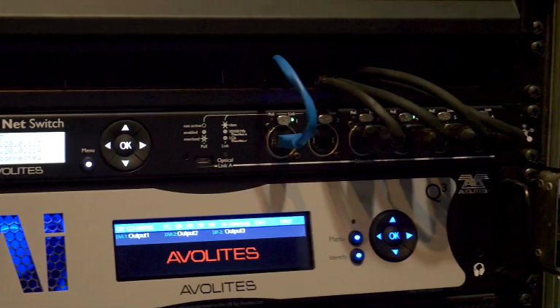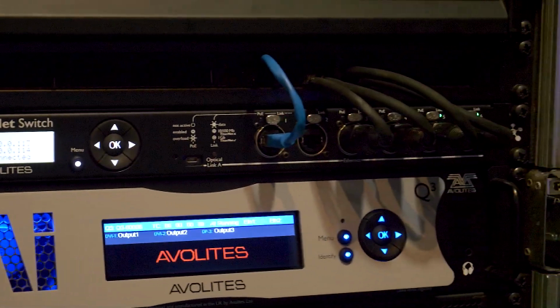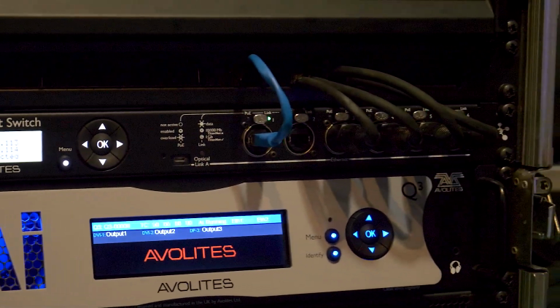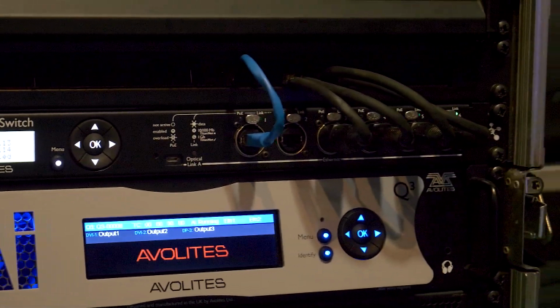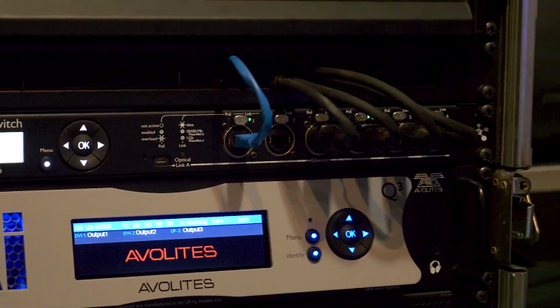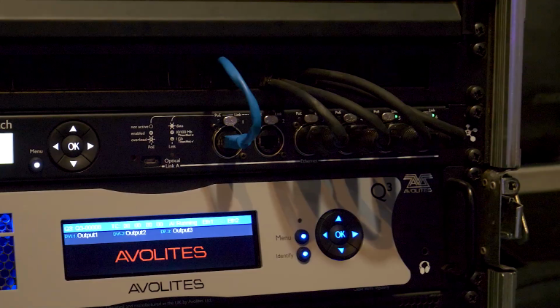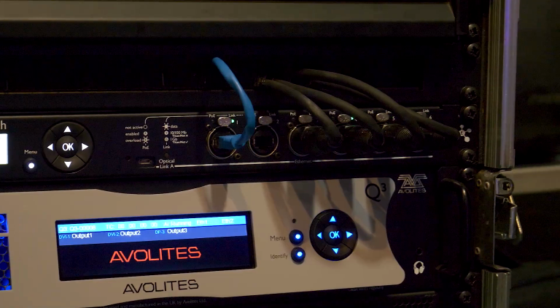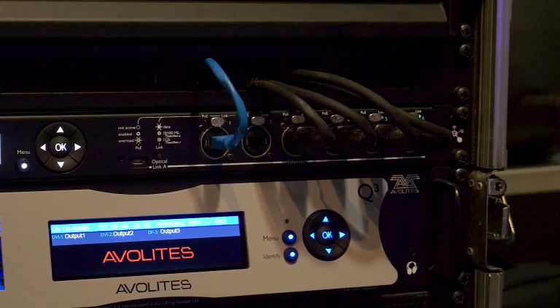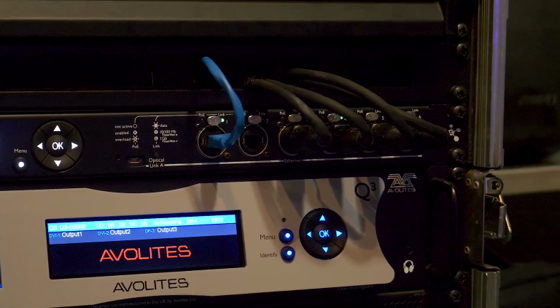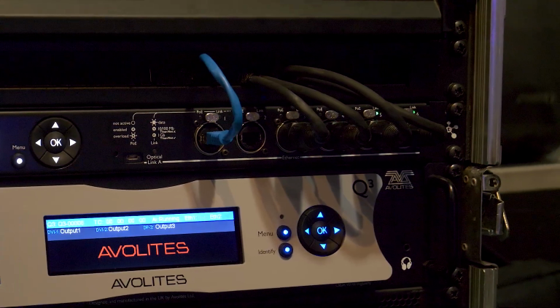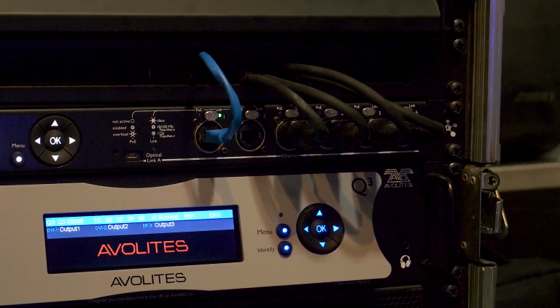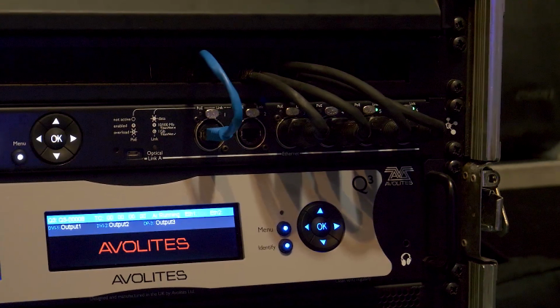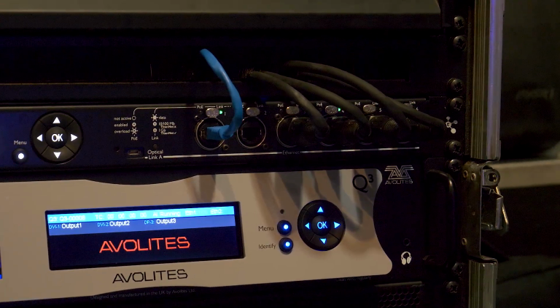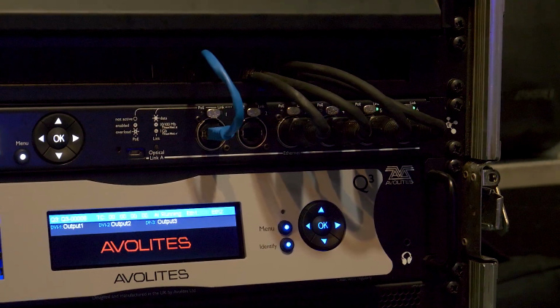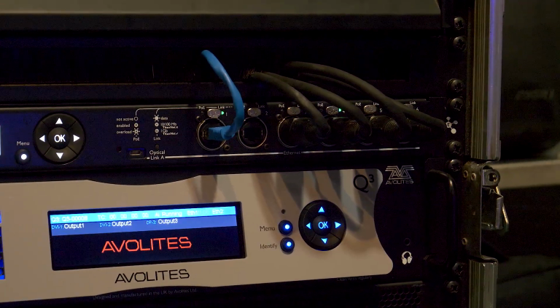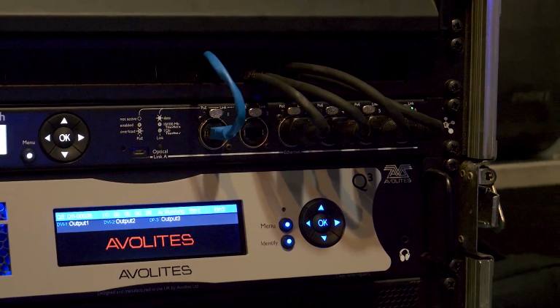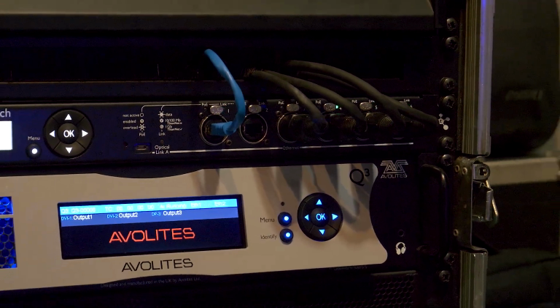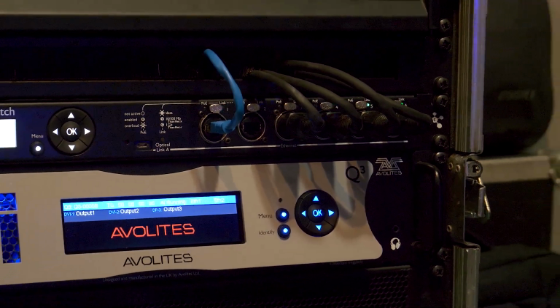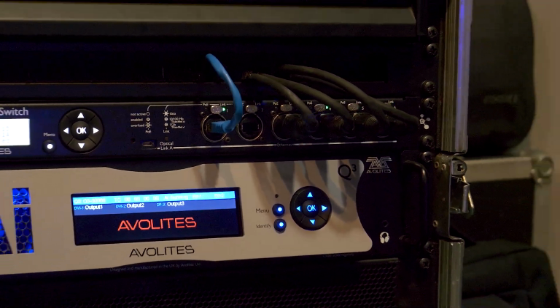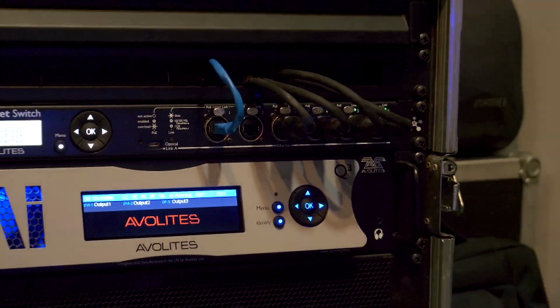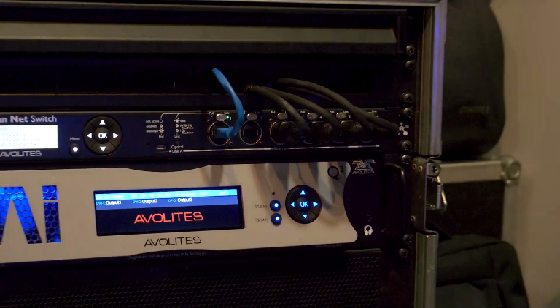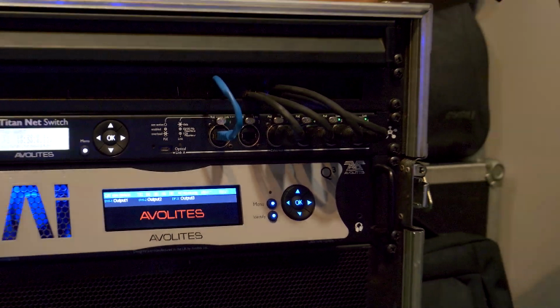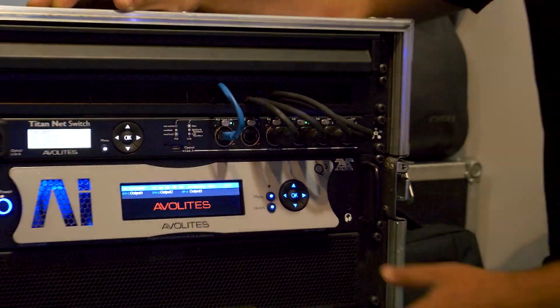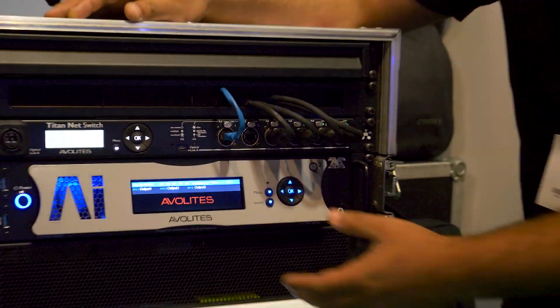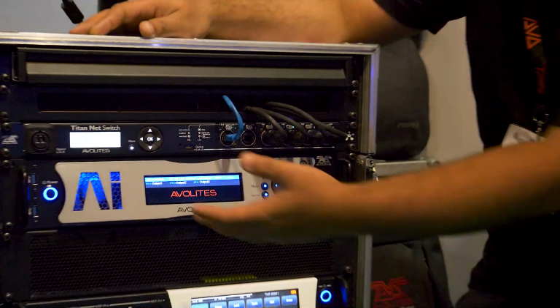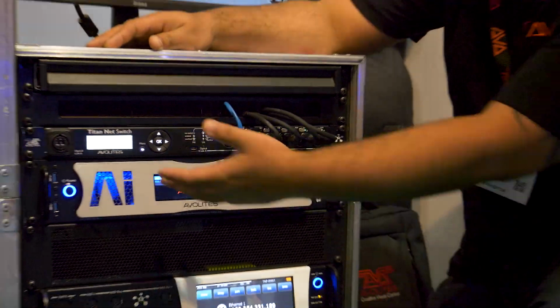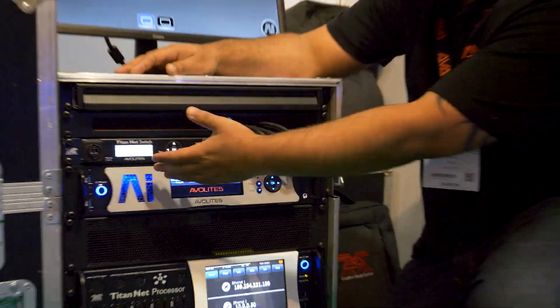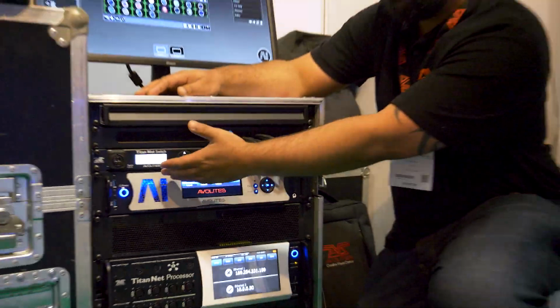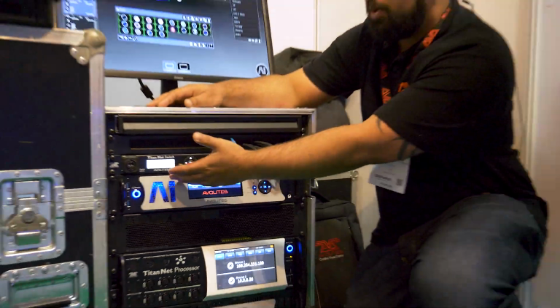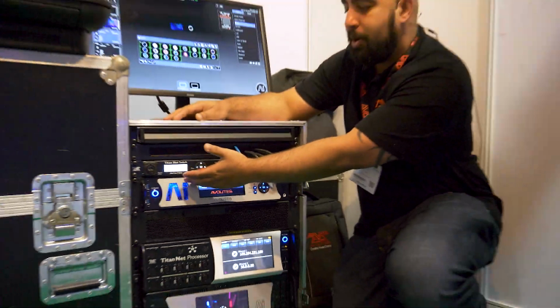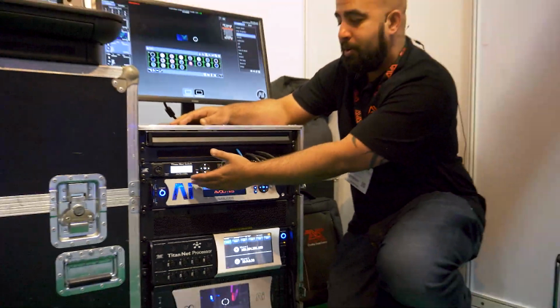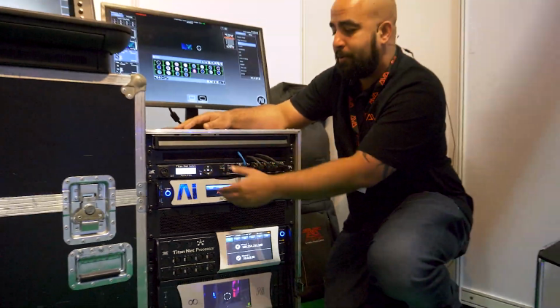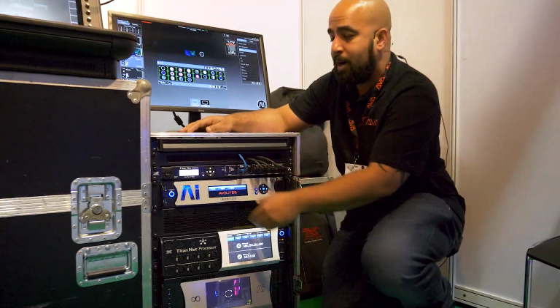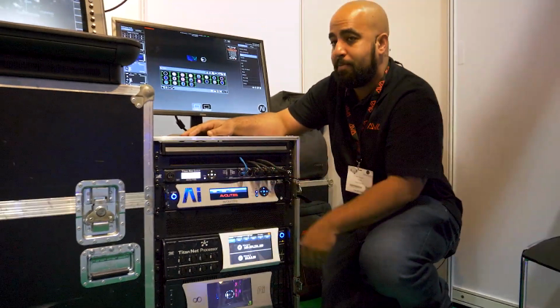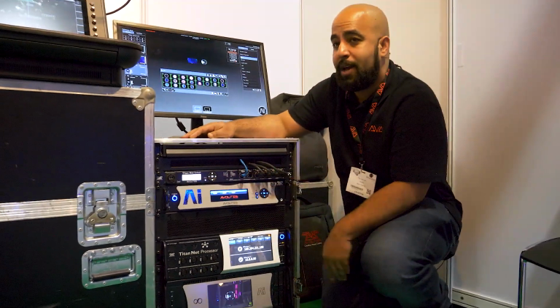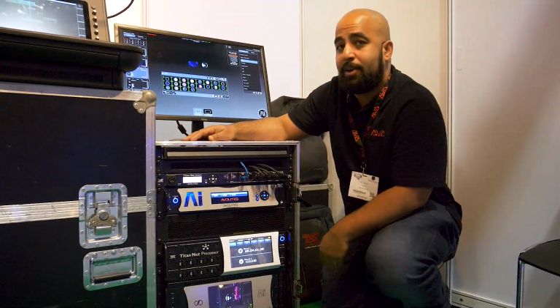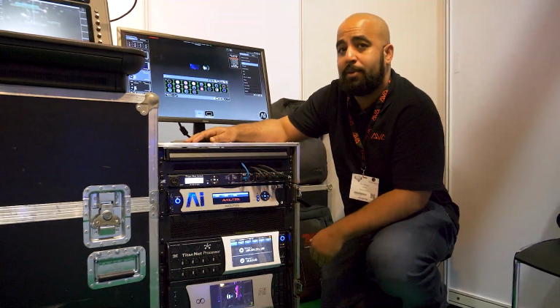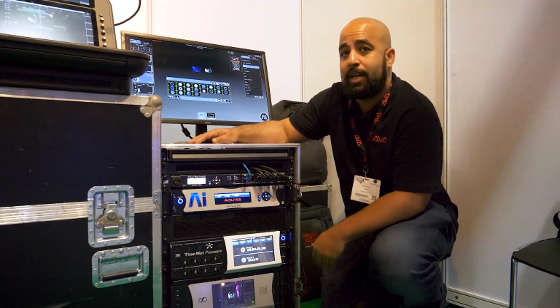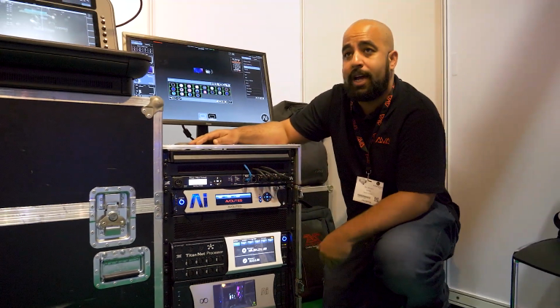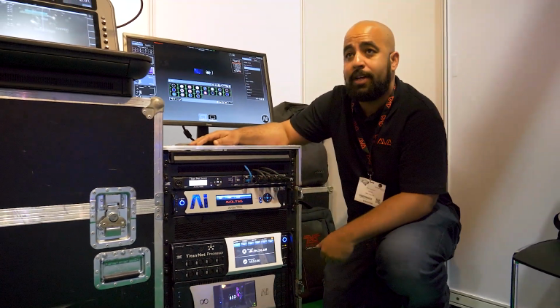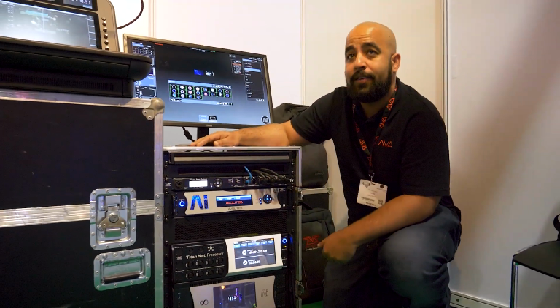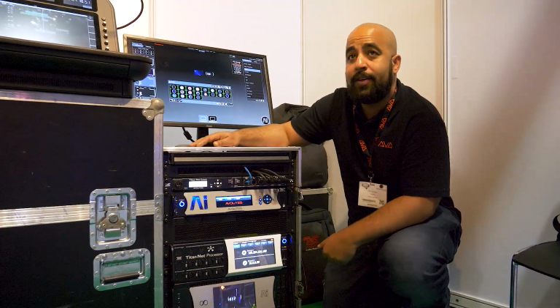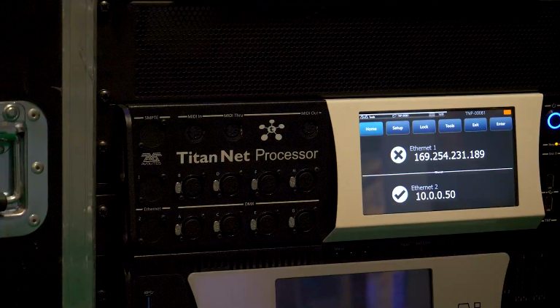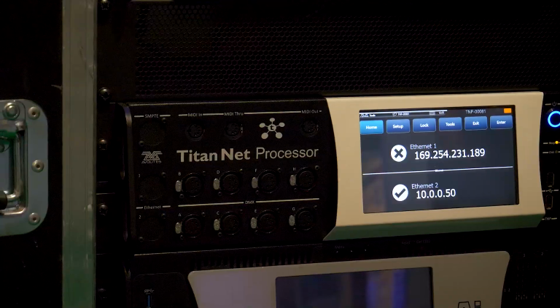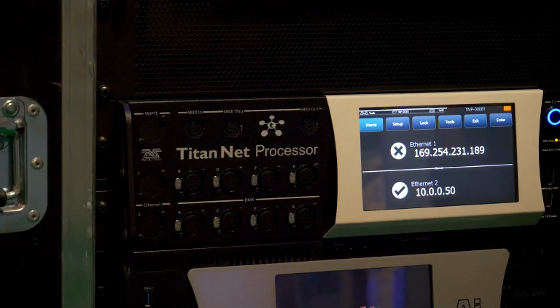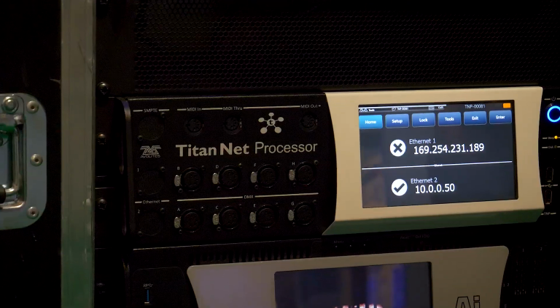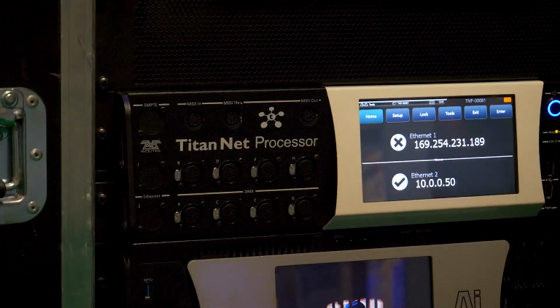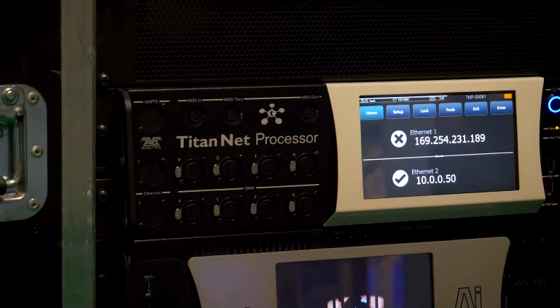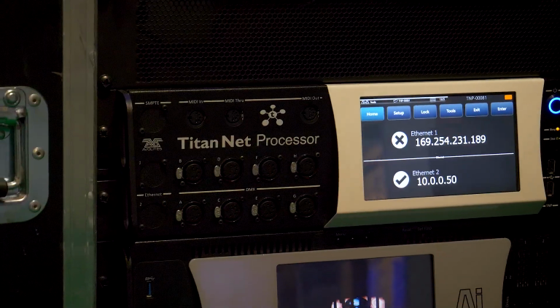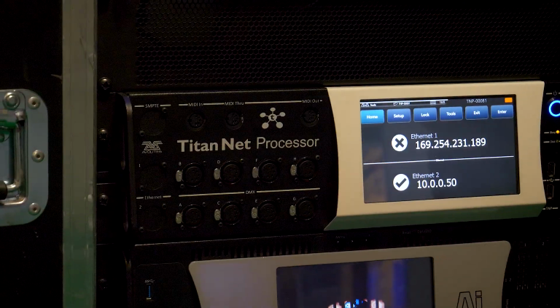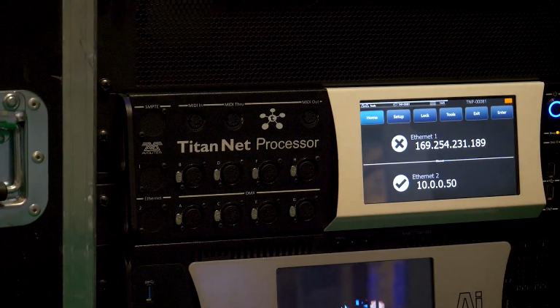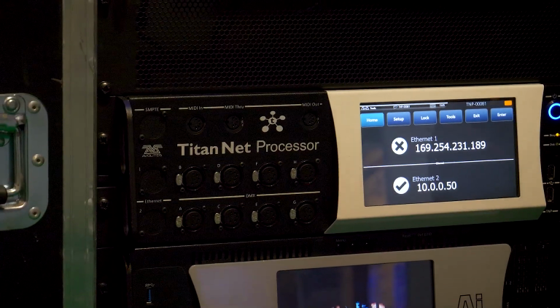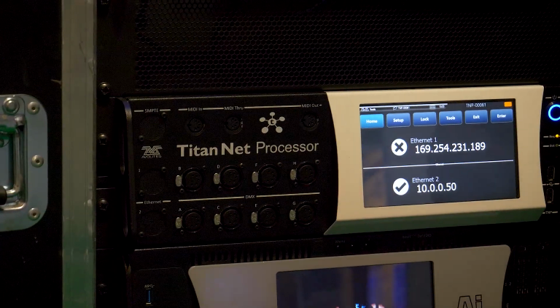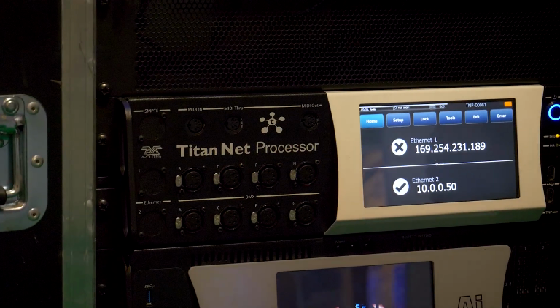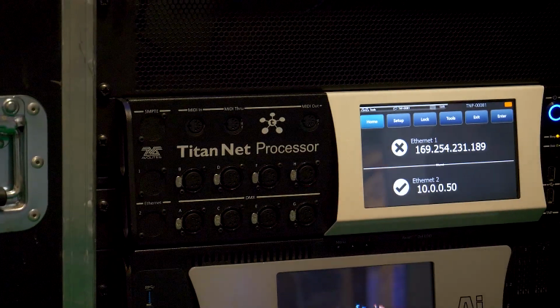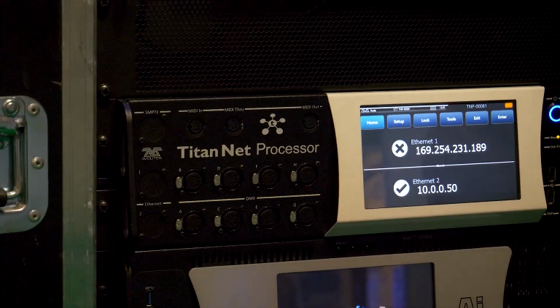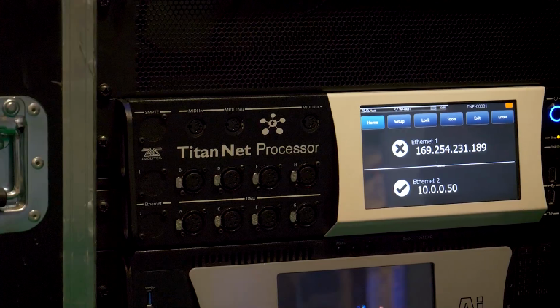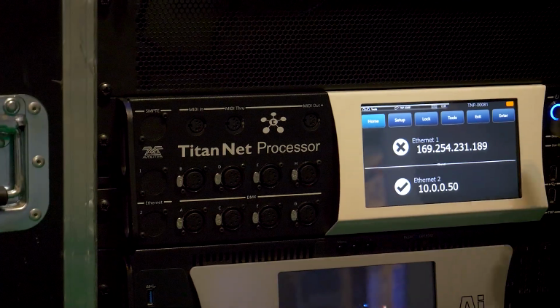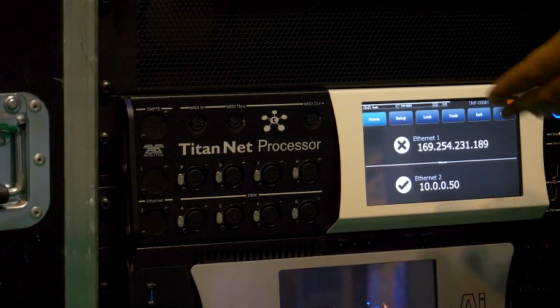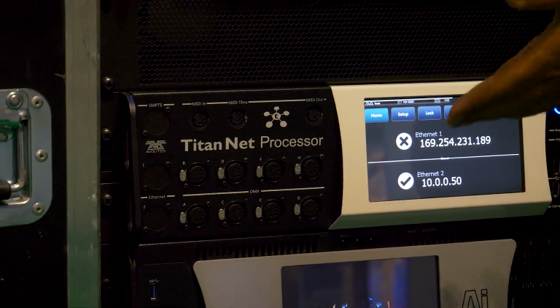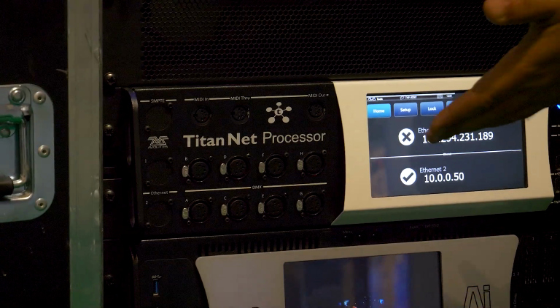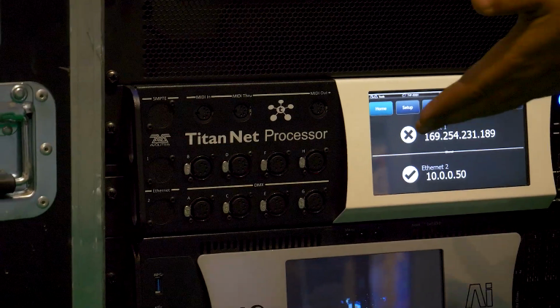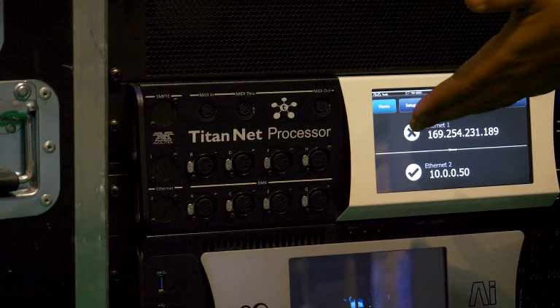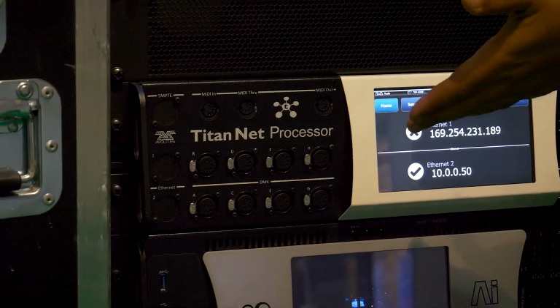It has a UPS built in. It's all configurable on the front panel there. And now the TMP.